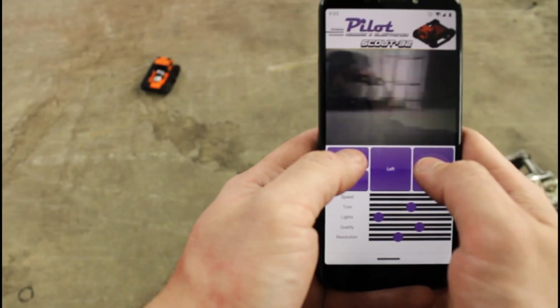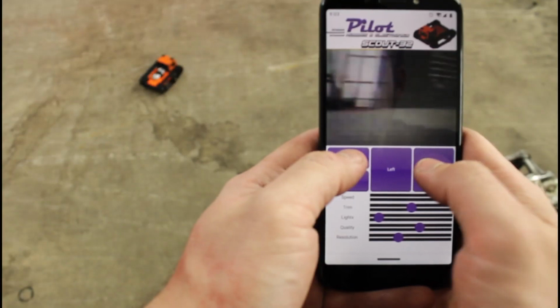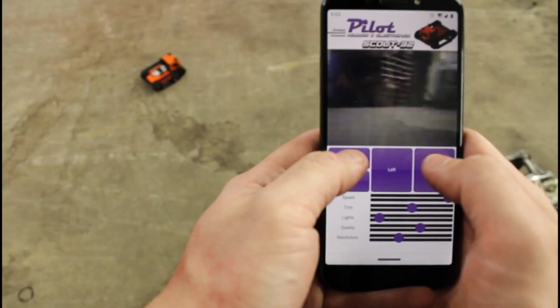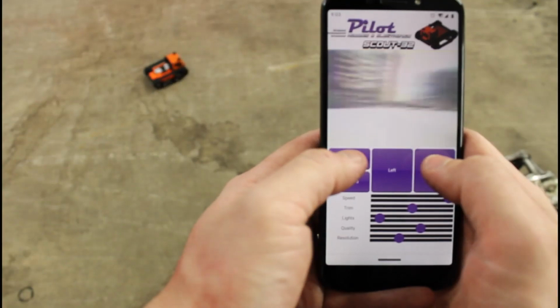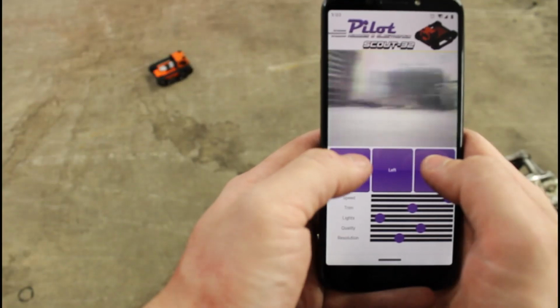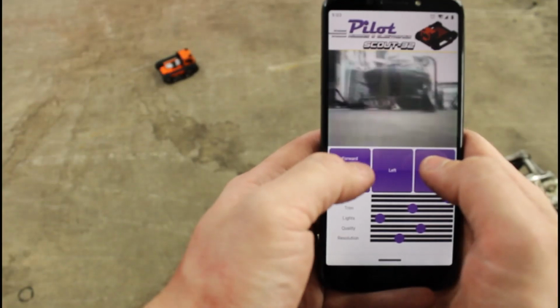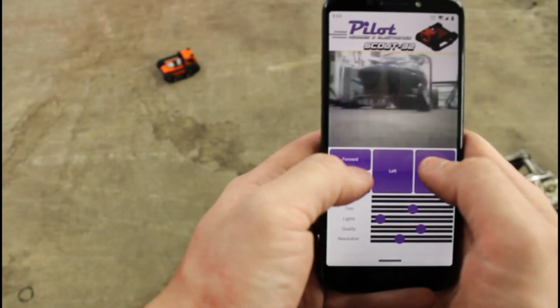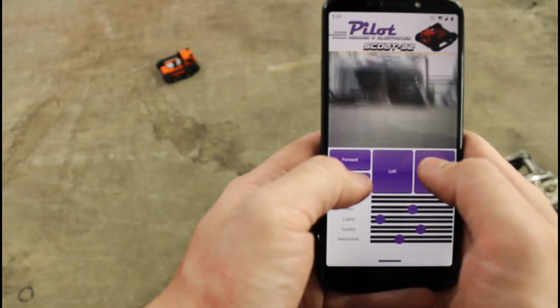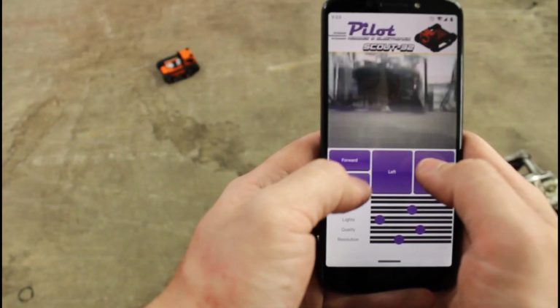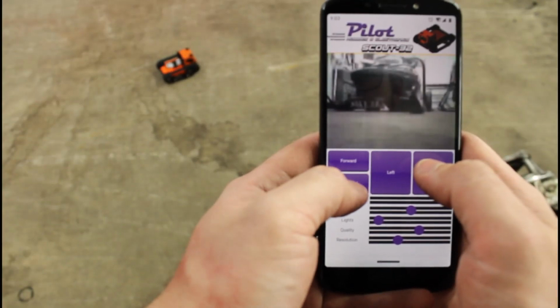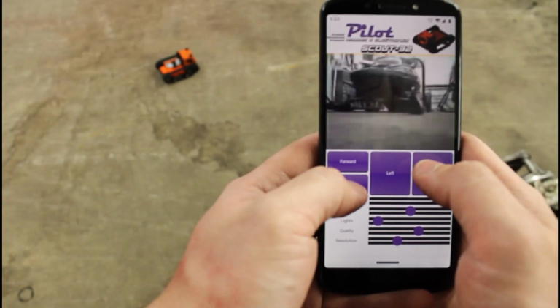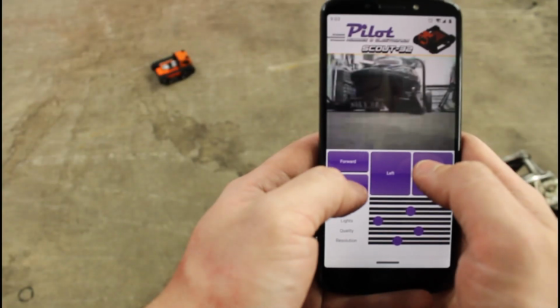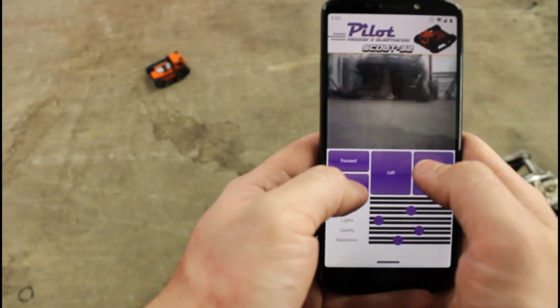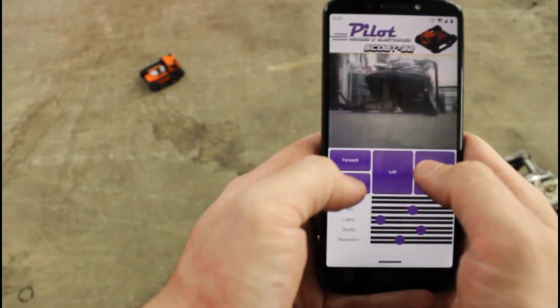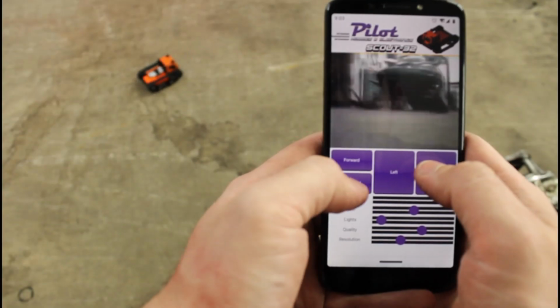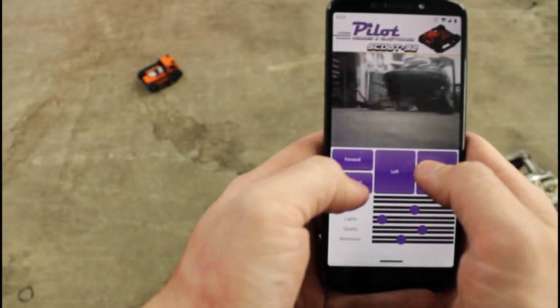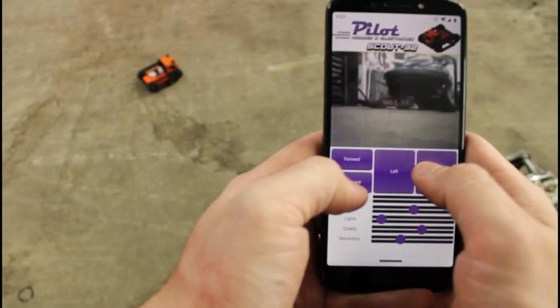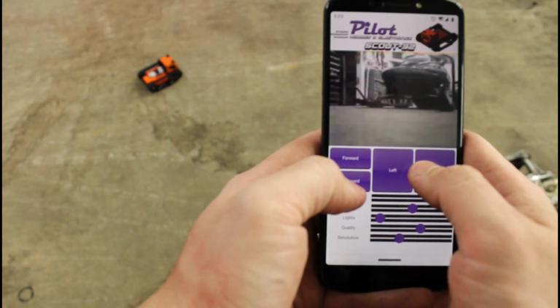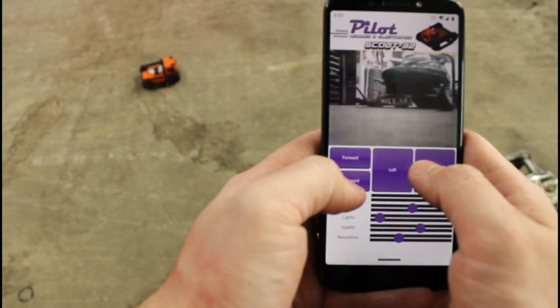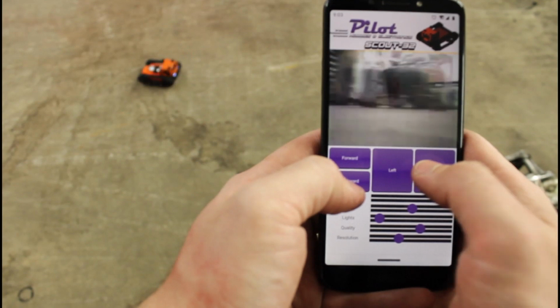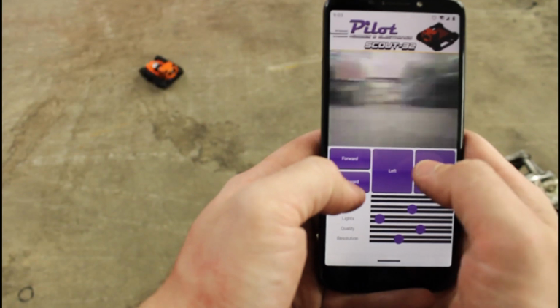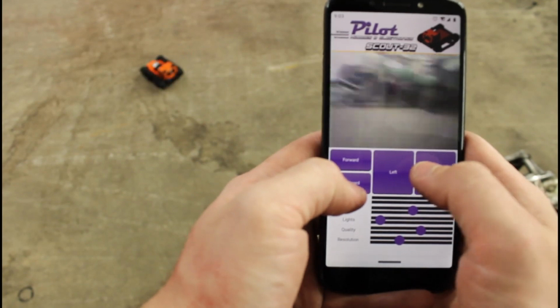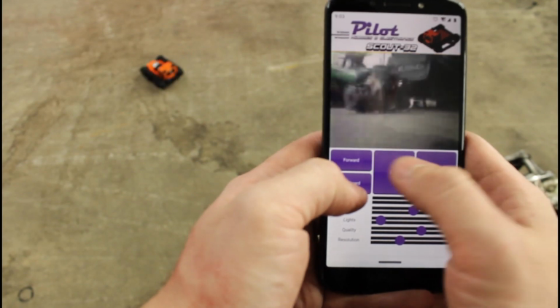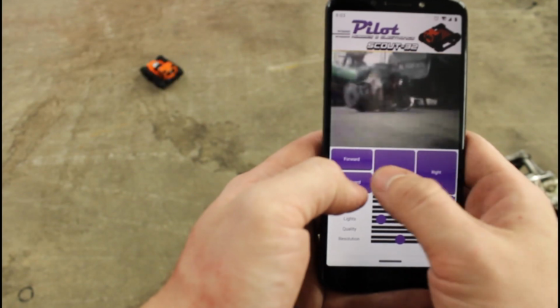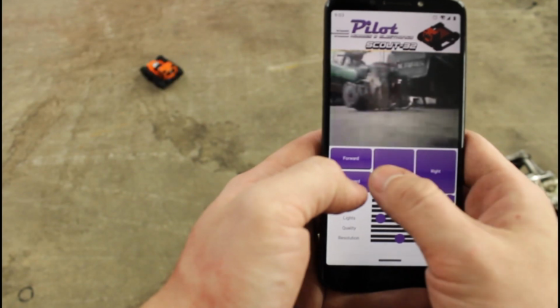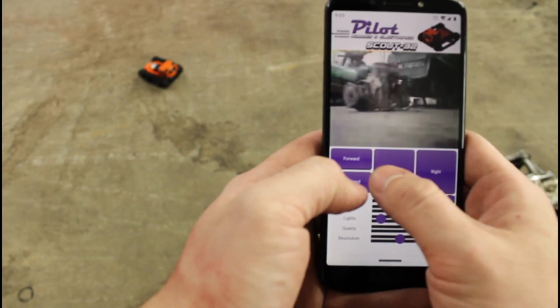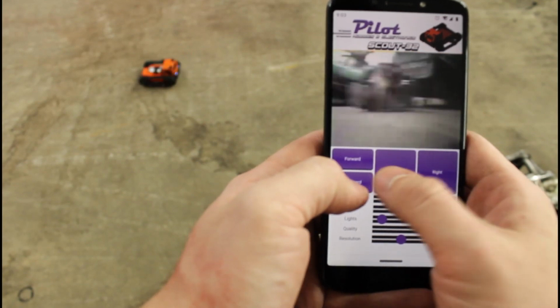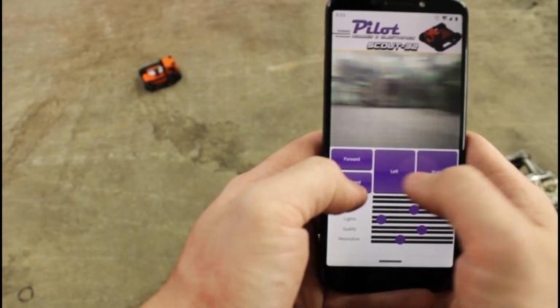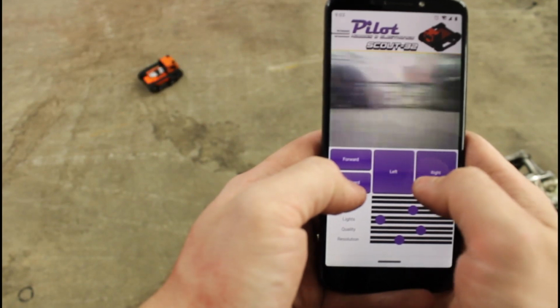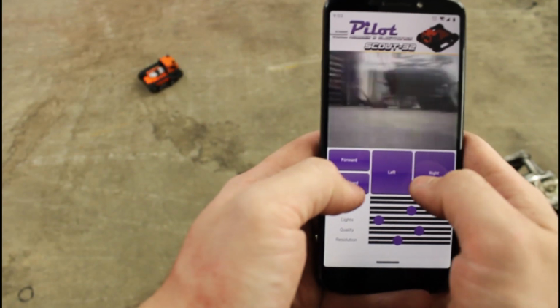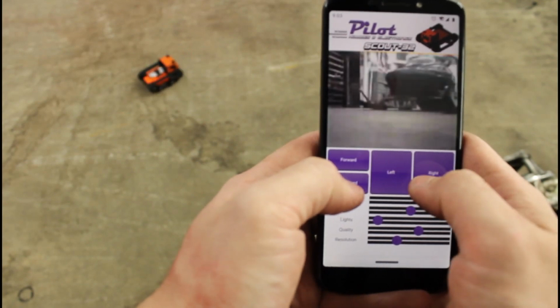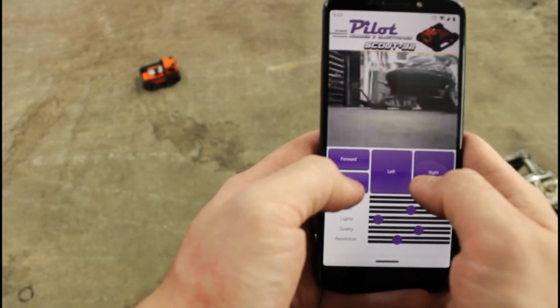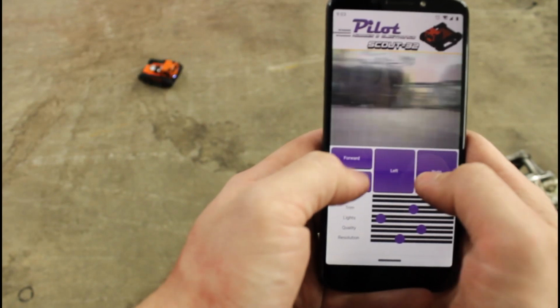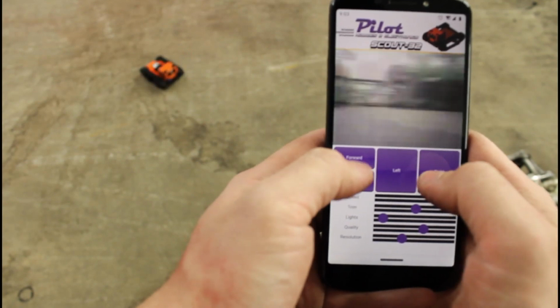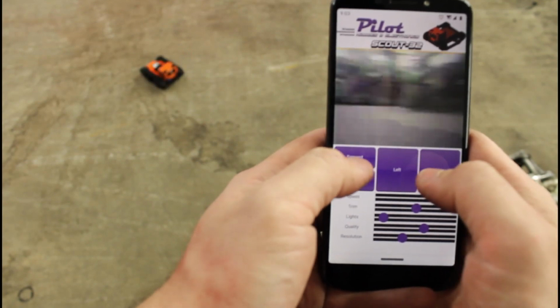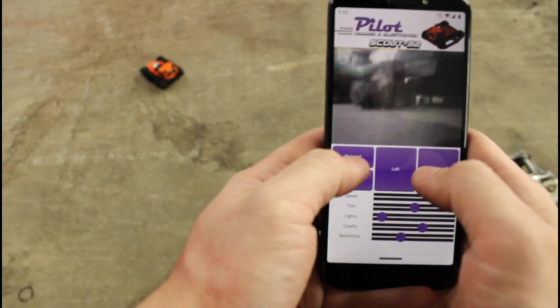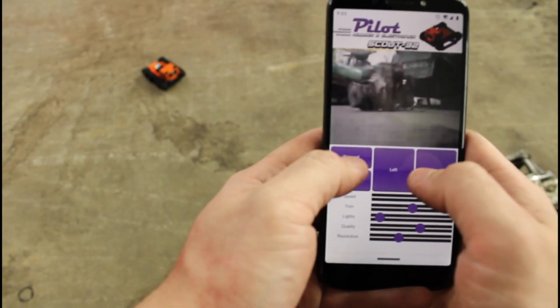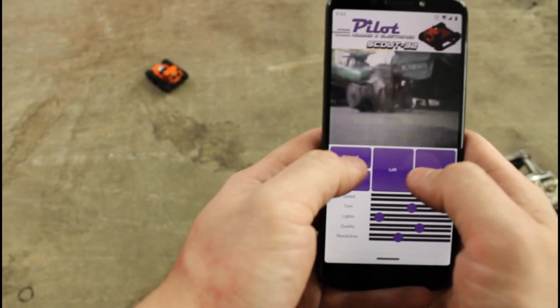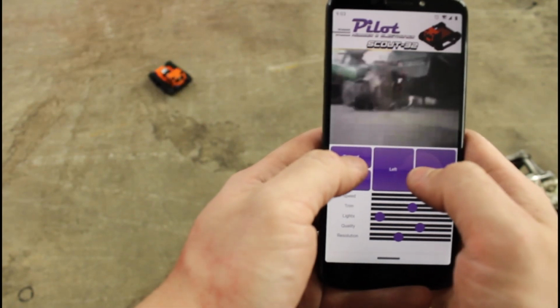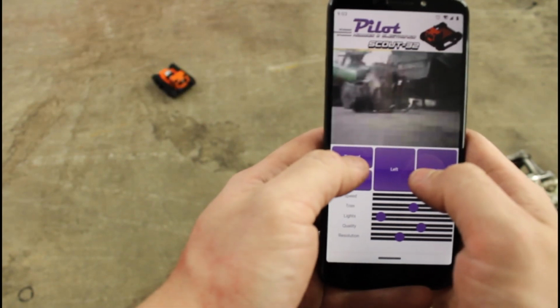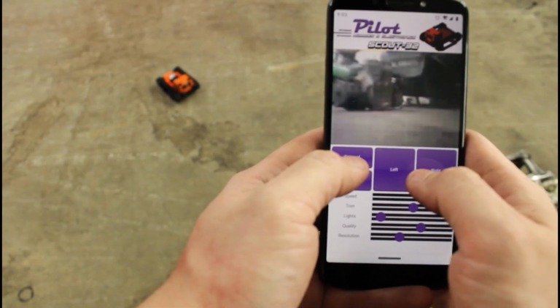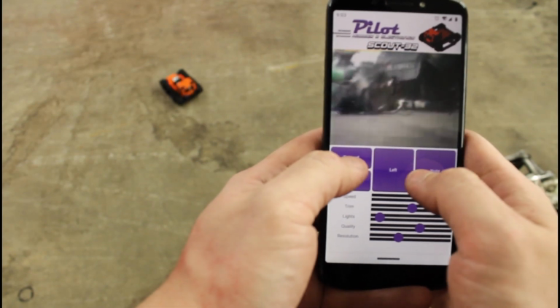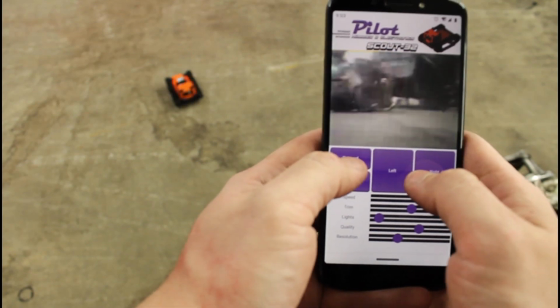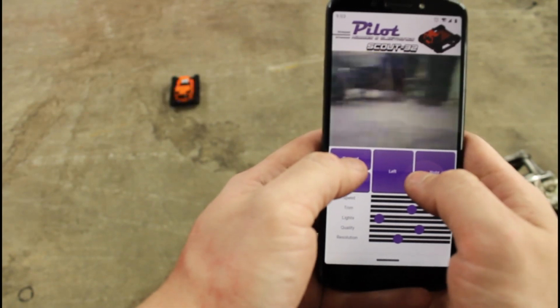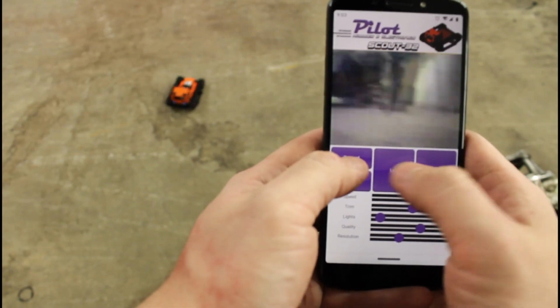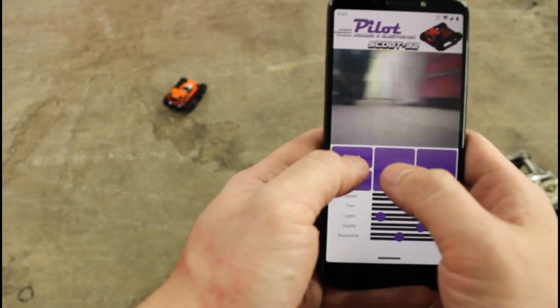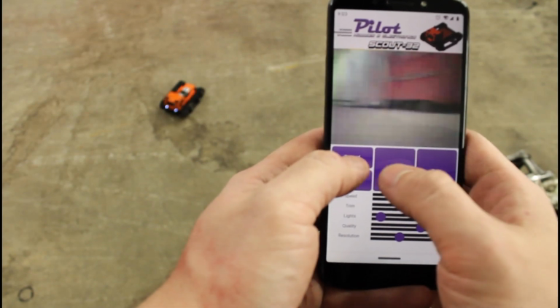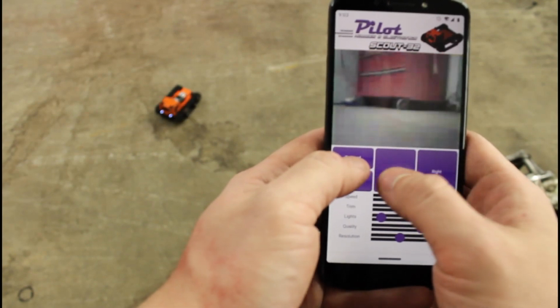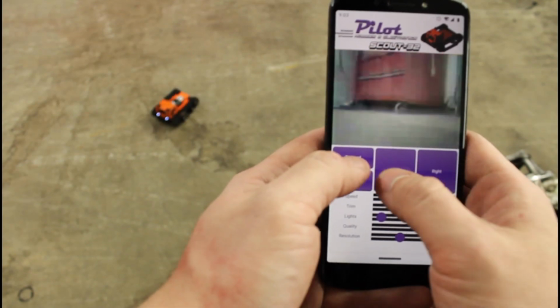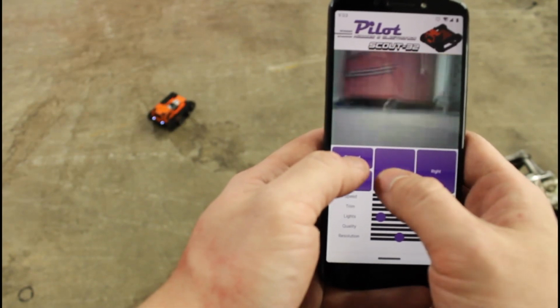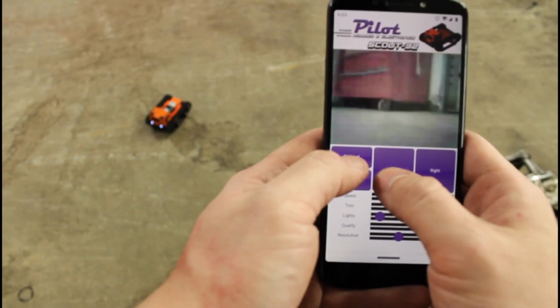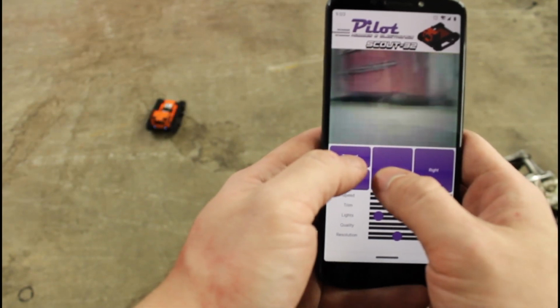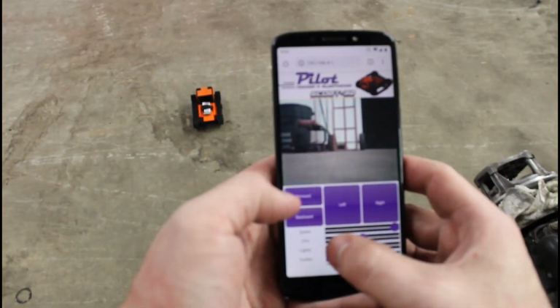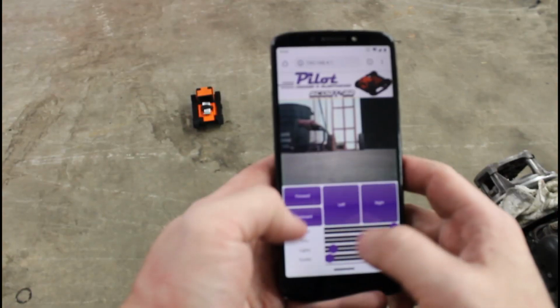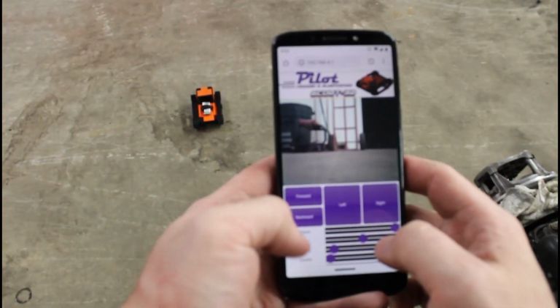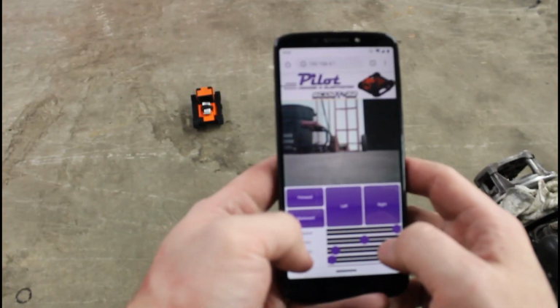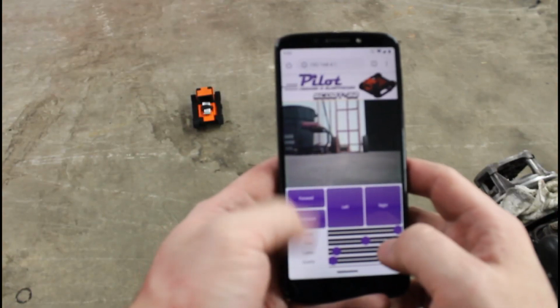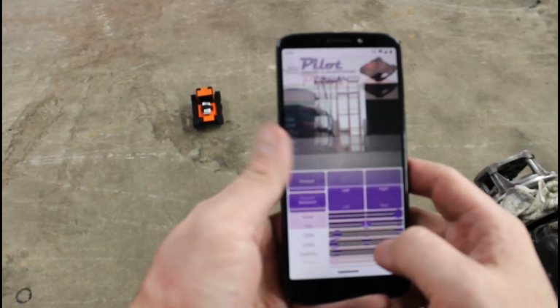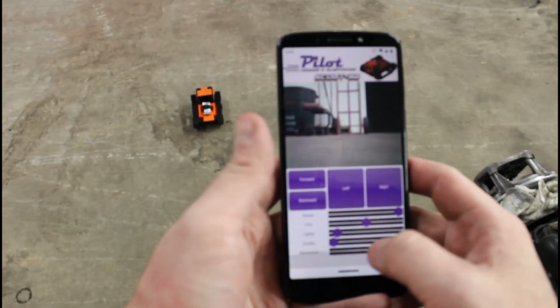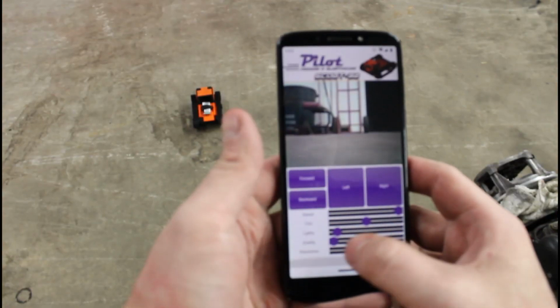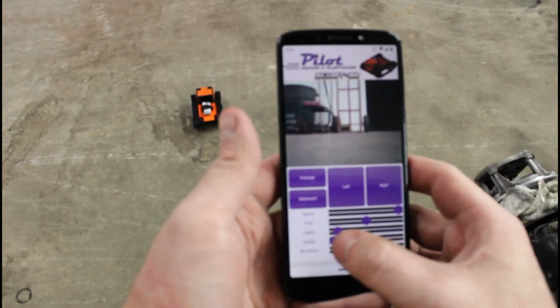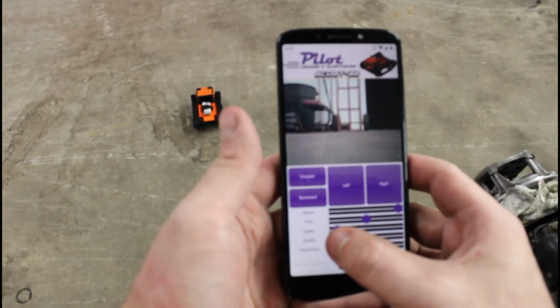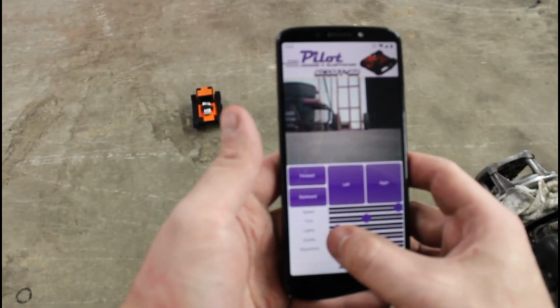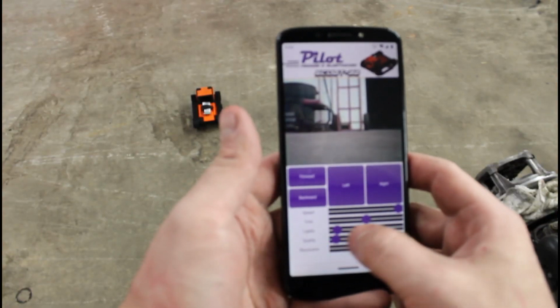Control and video latency are also dependent on signal quality, but it's generally around a quarter second or less, and this can be improved by lowering the video quality.